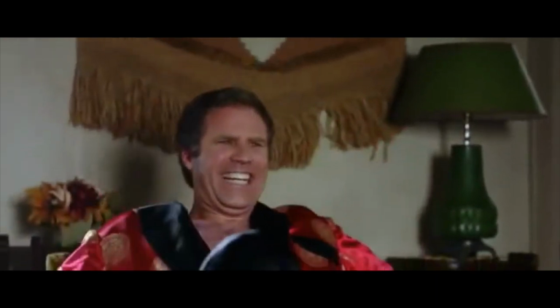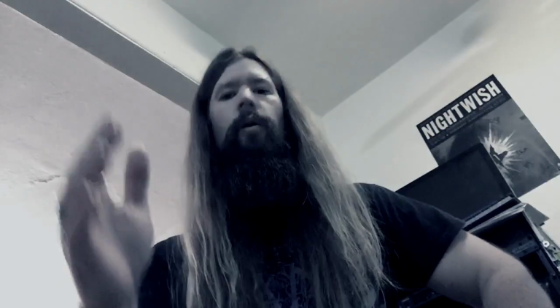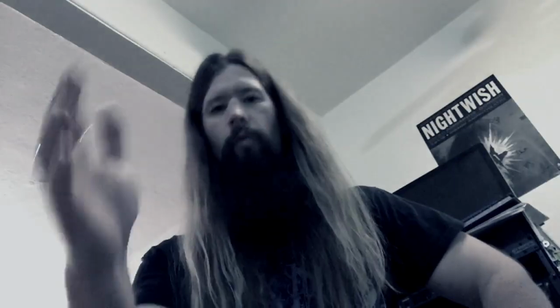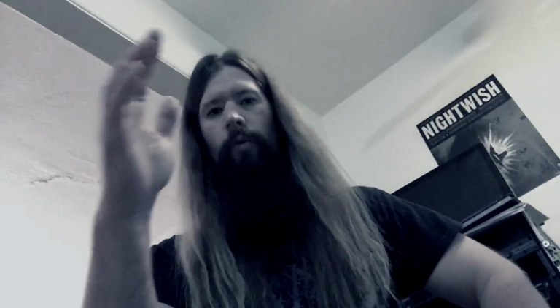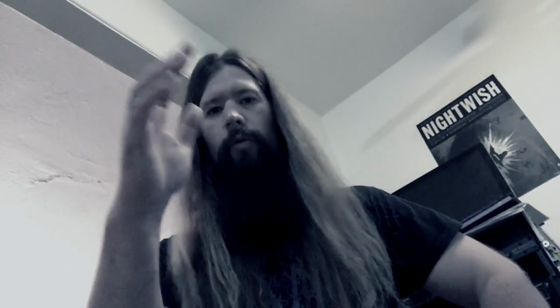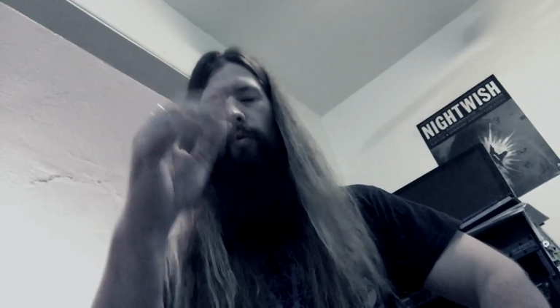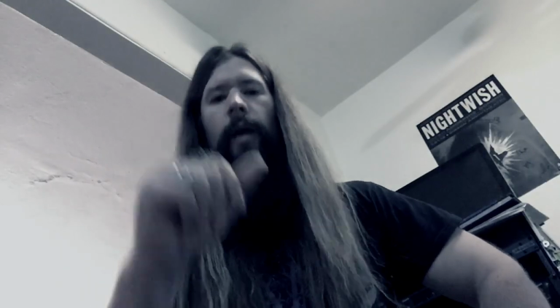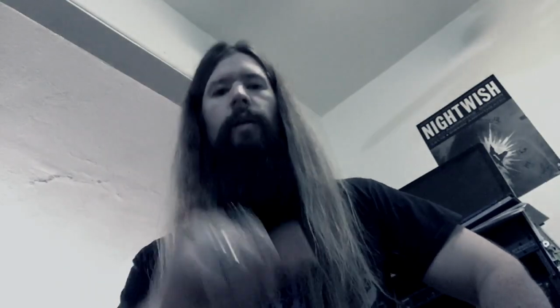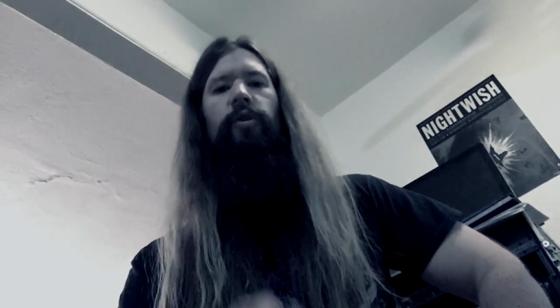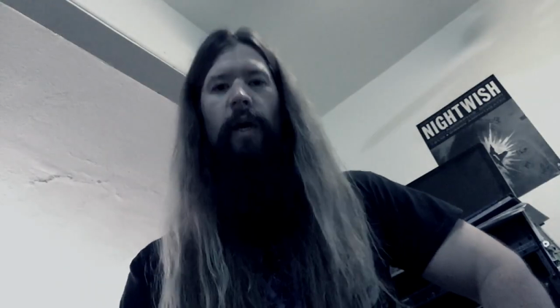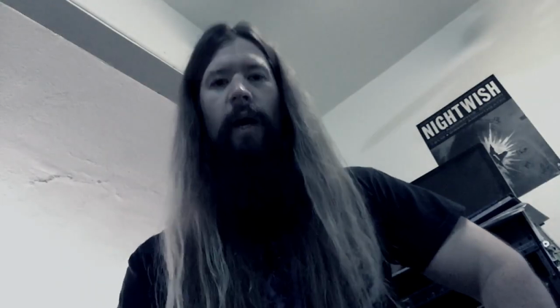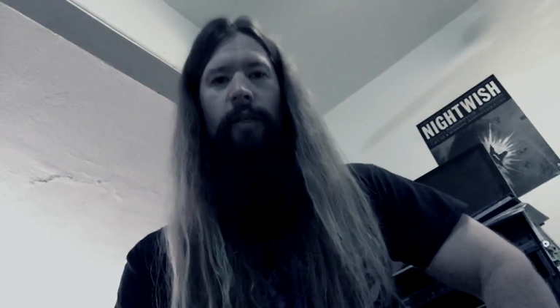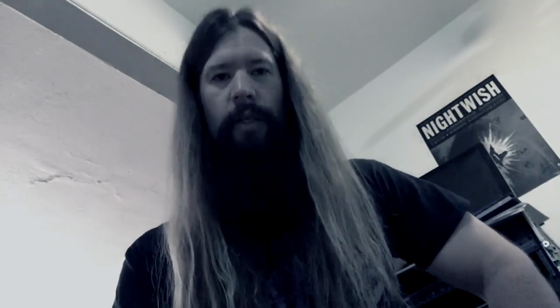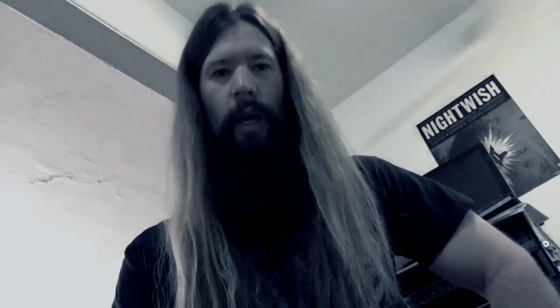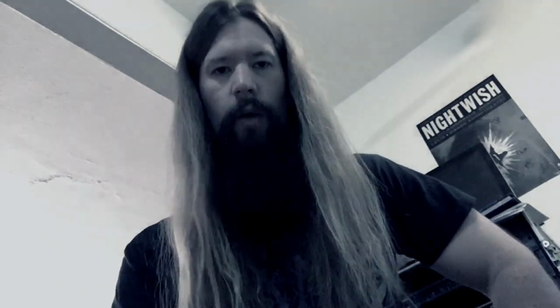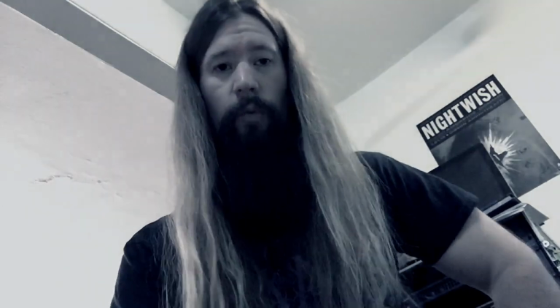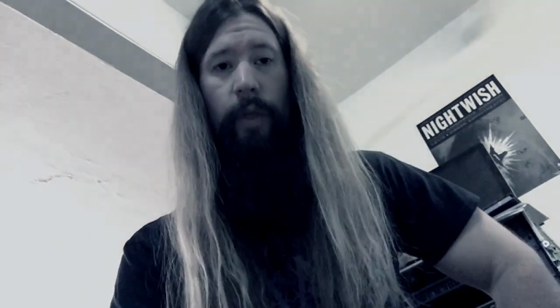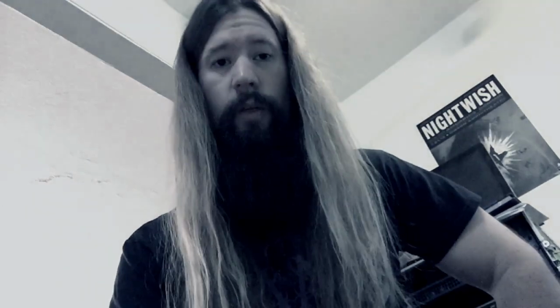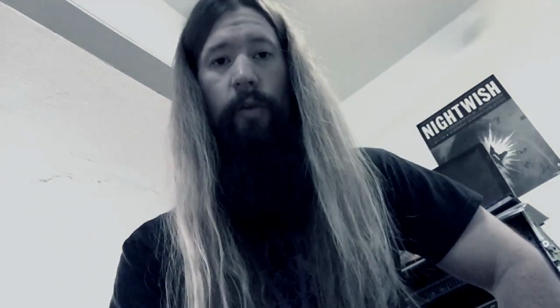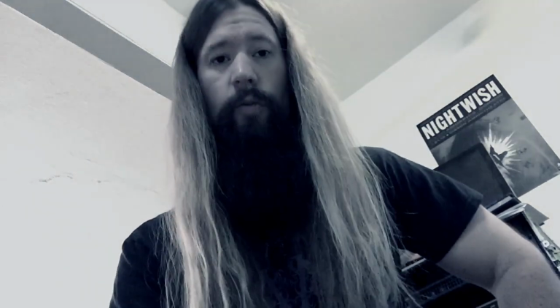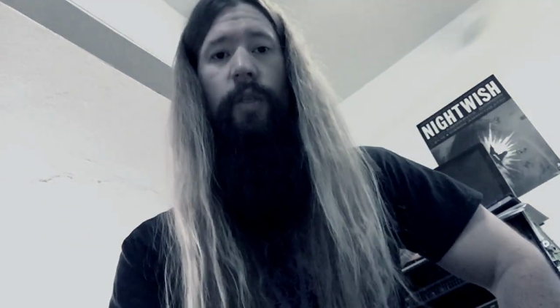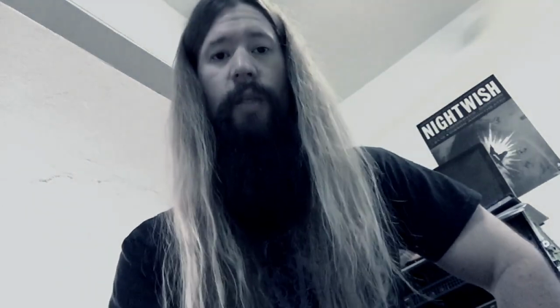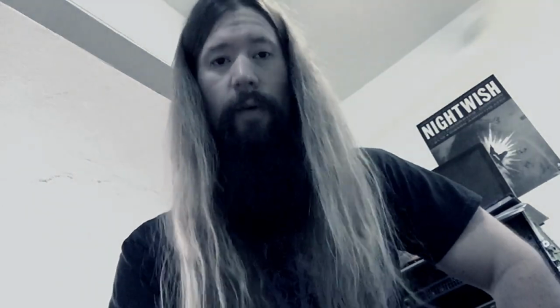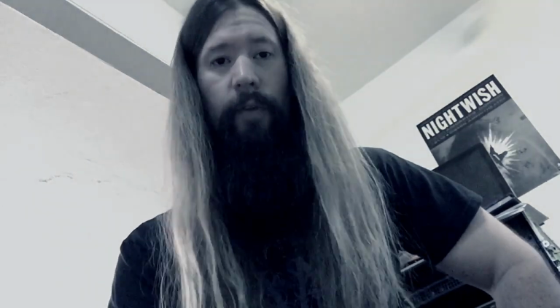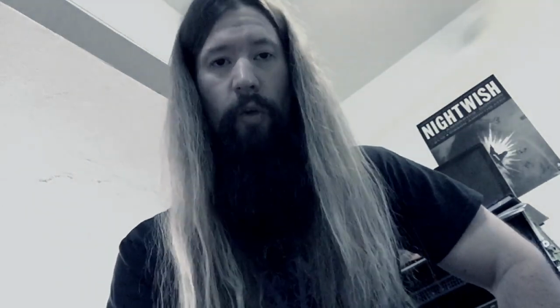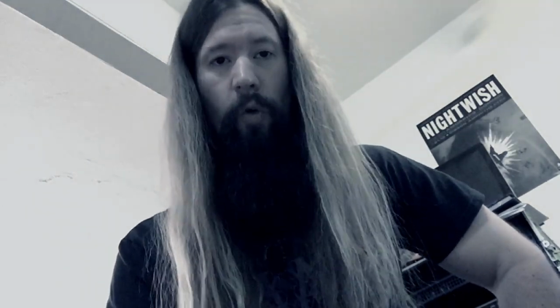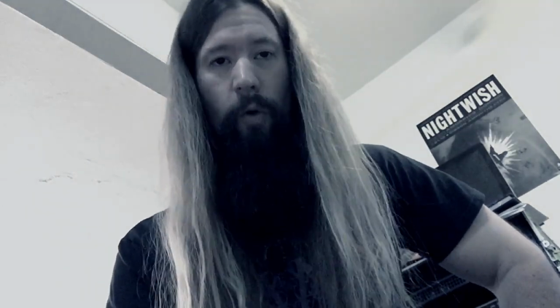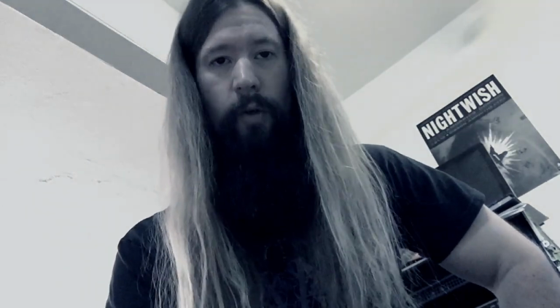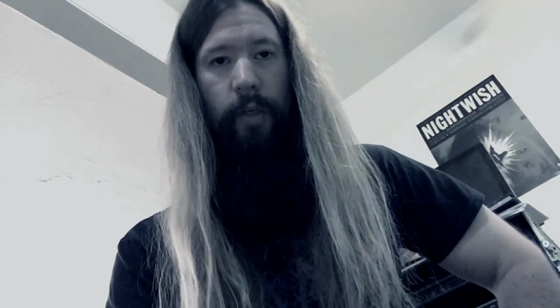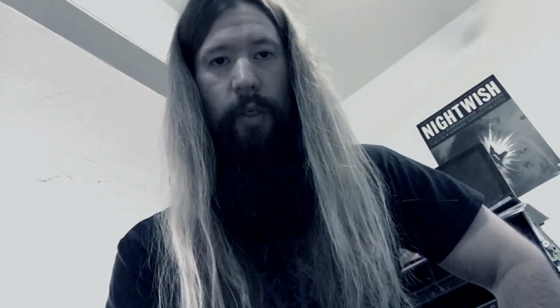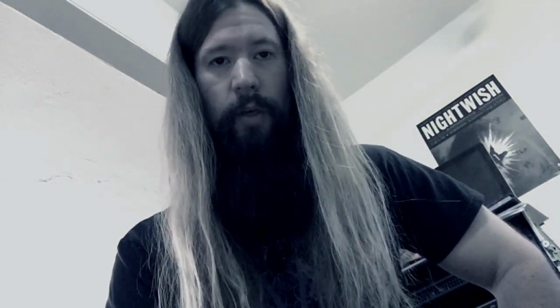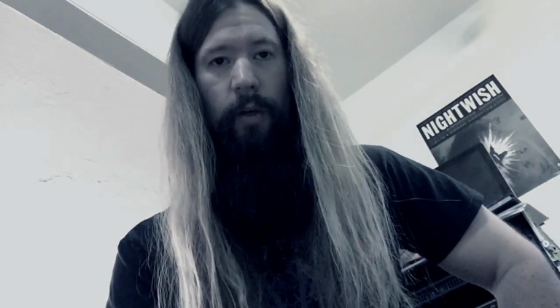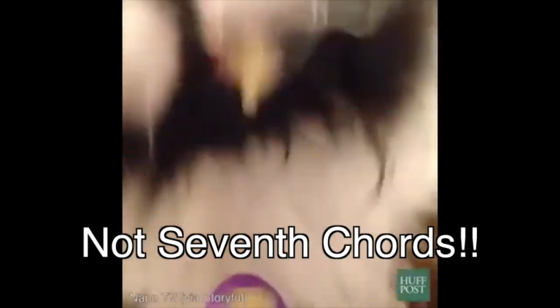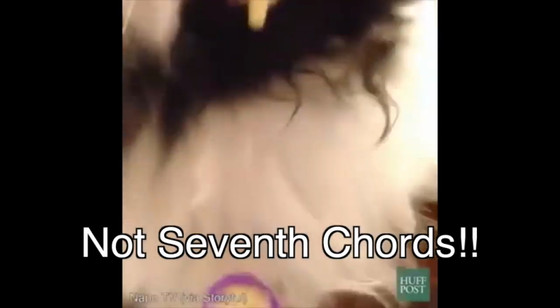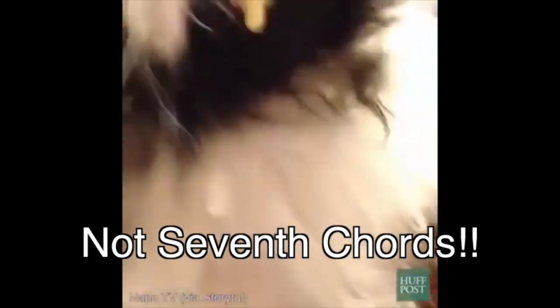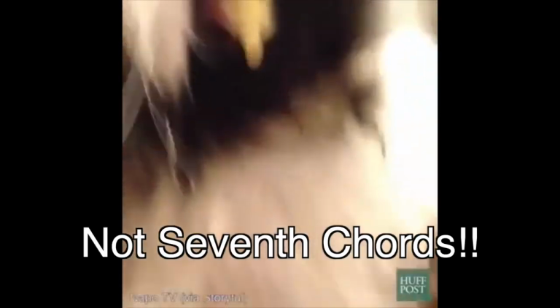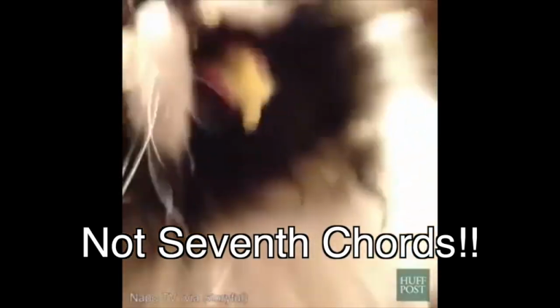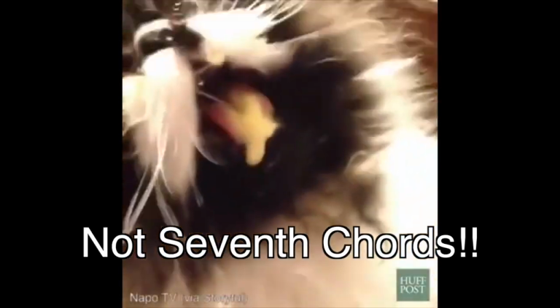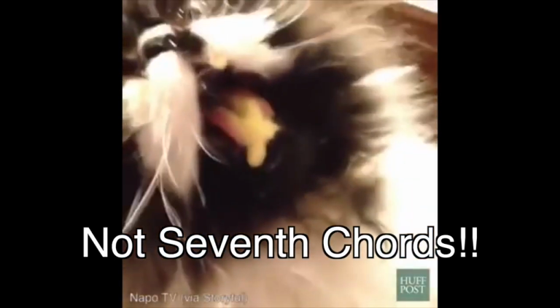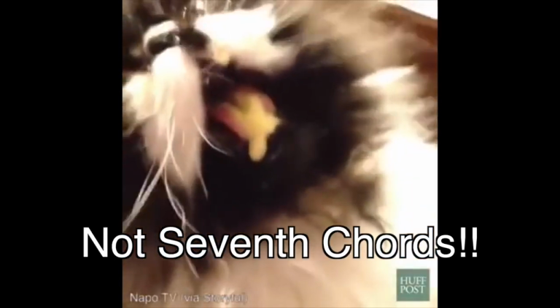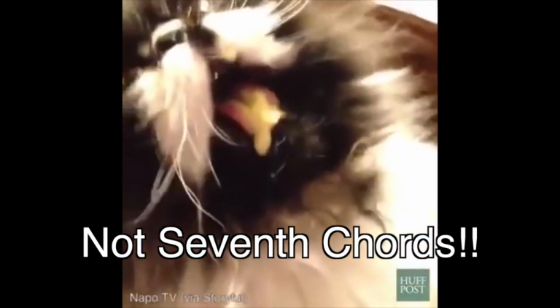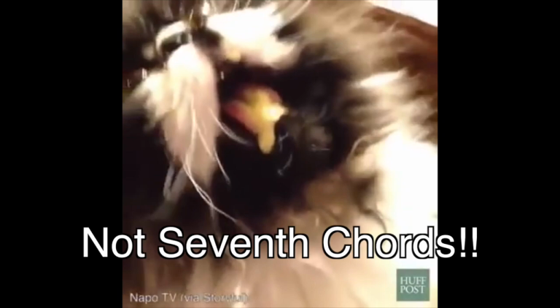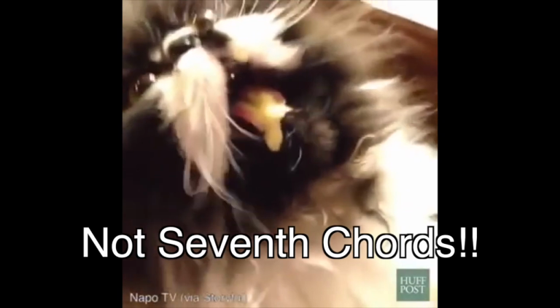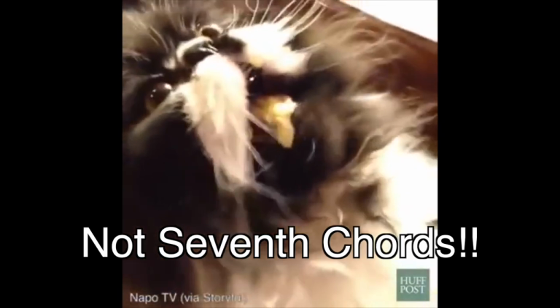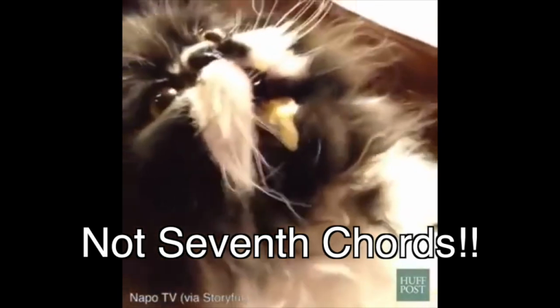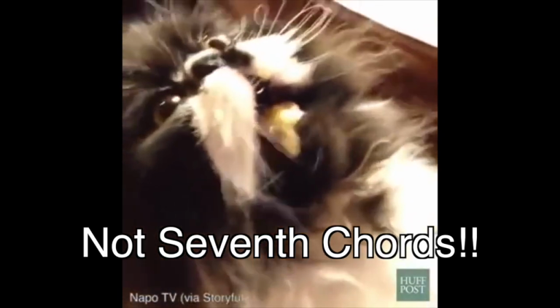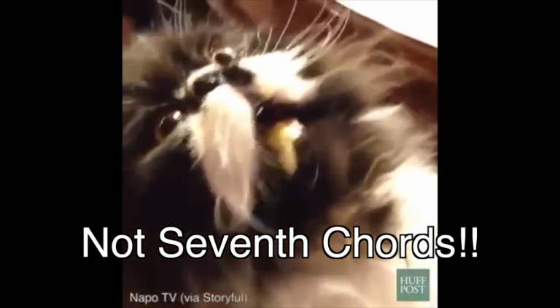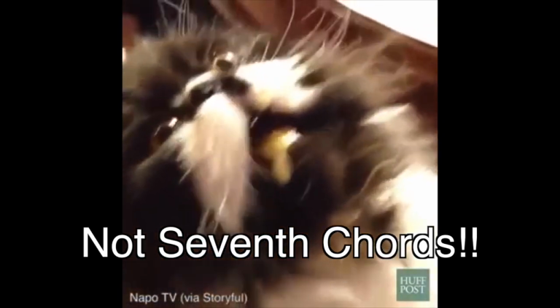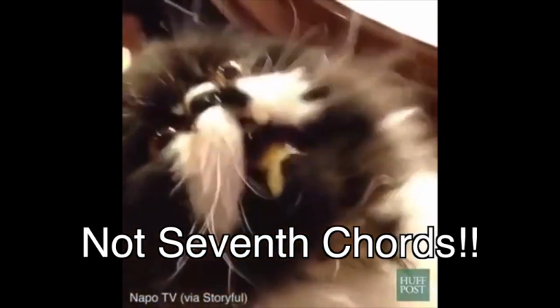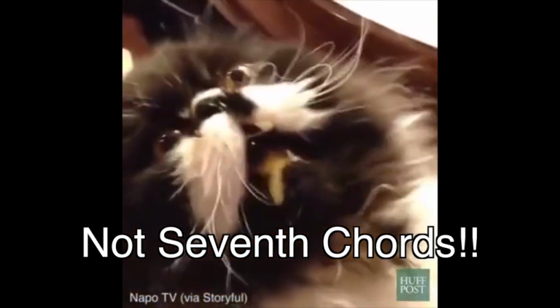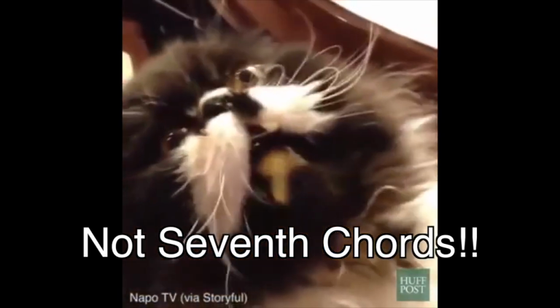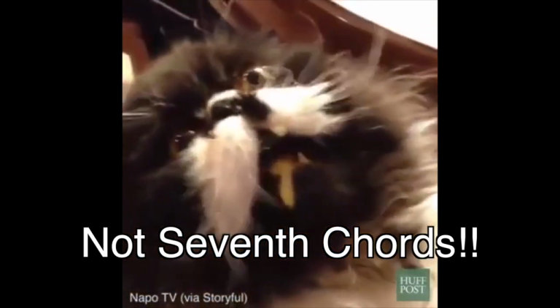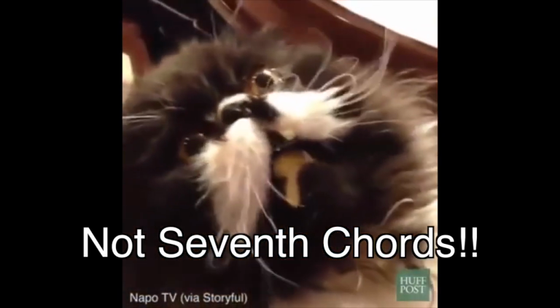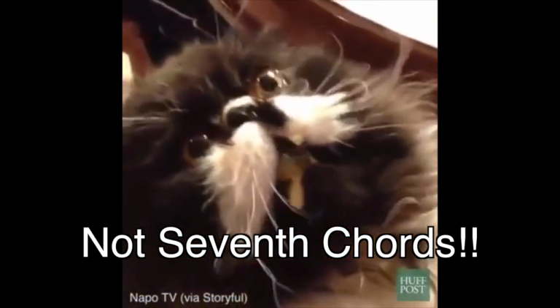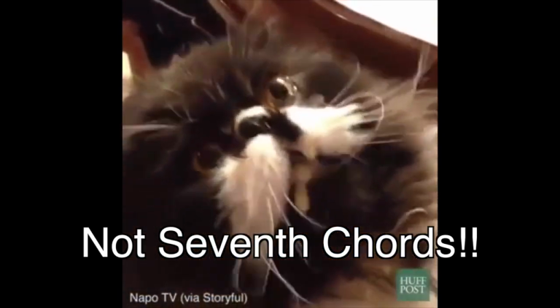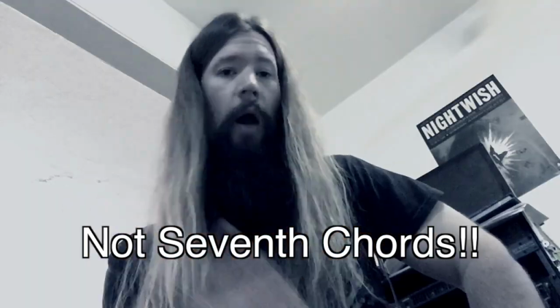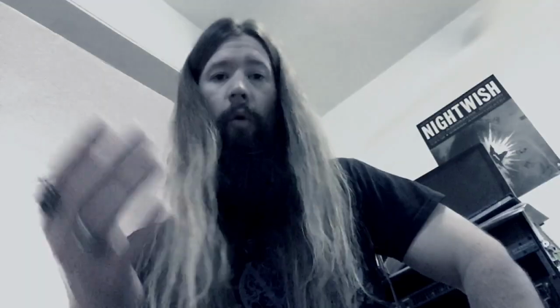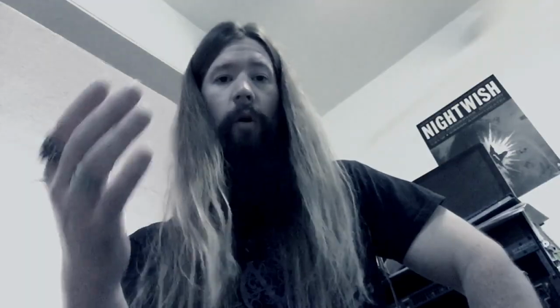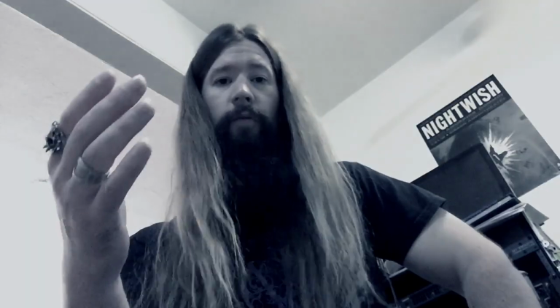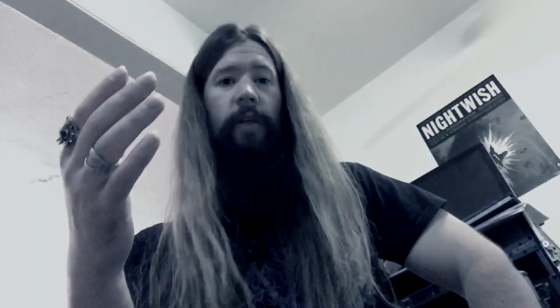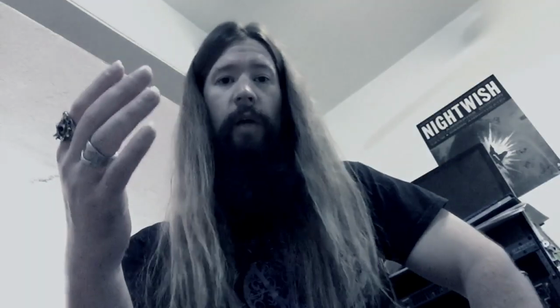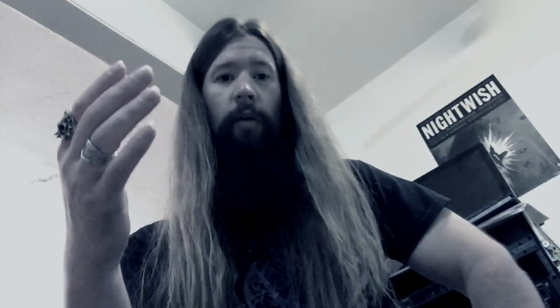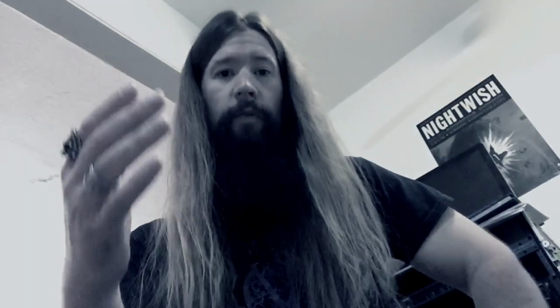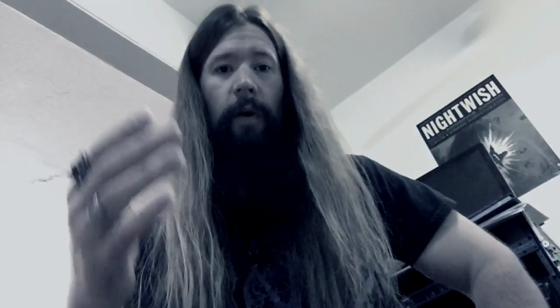In order to create a jazz sound, we'll need to use seventh chords. How awfully terrifying.